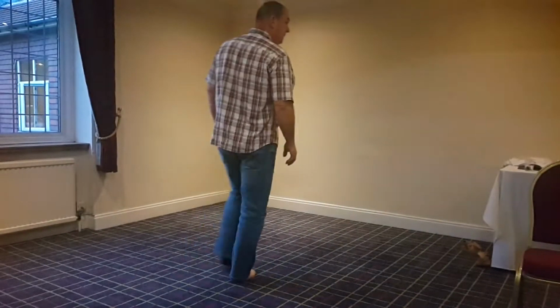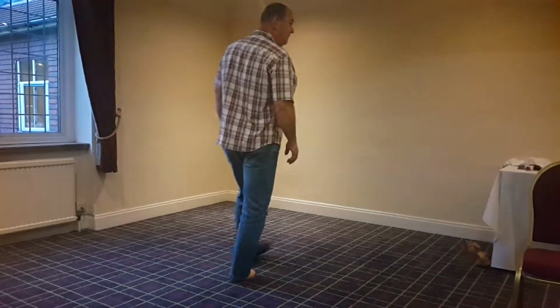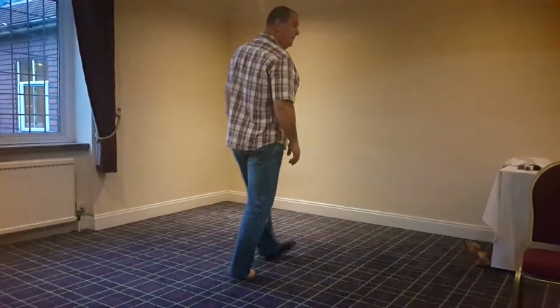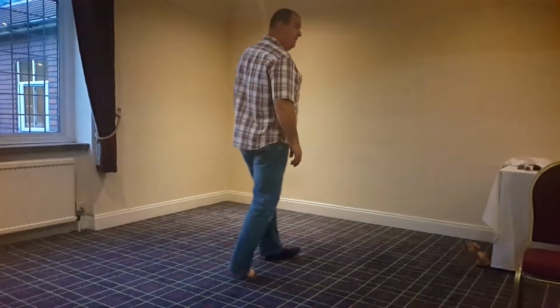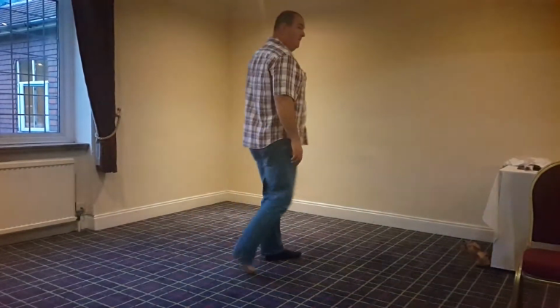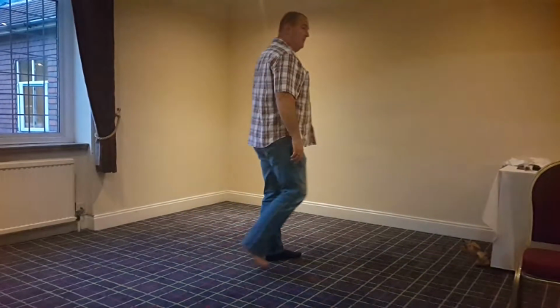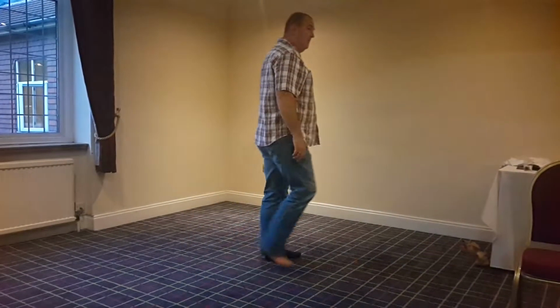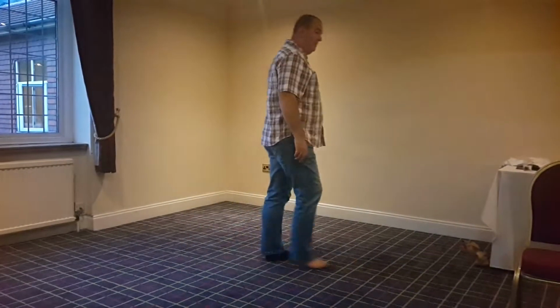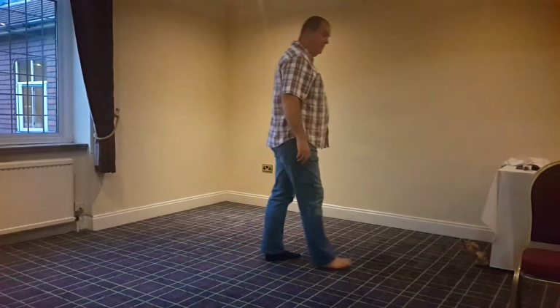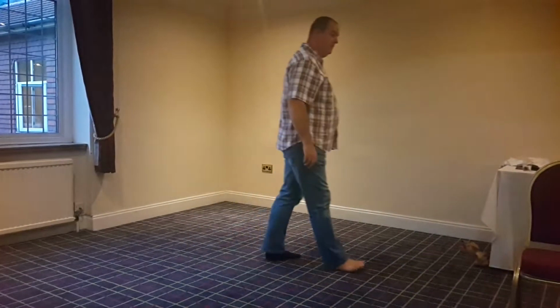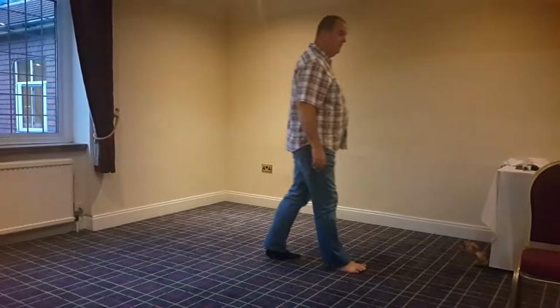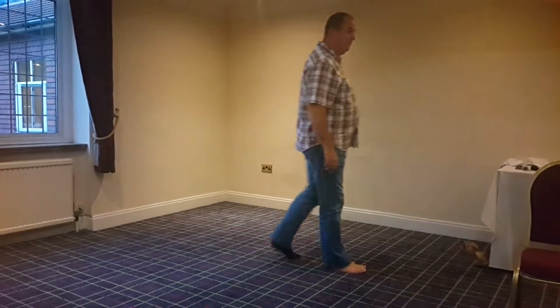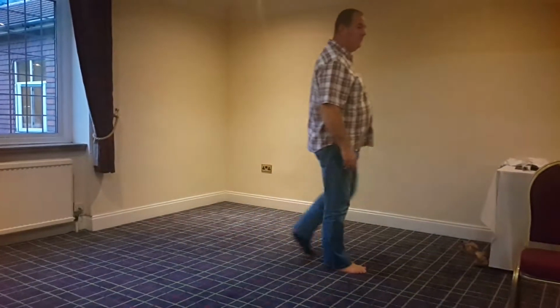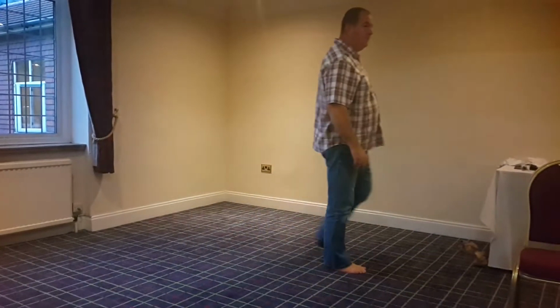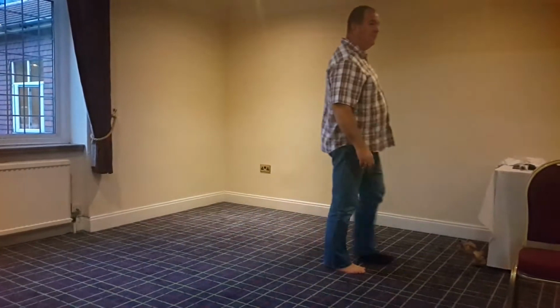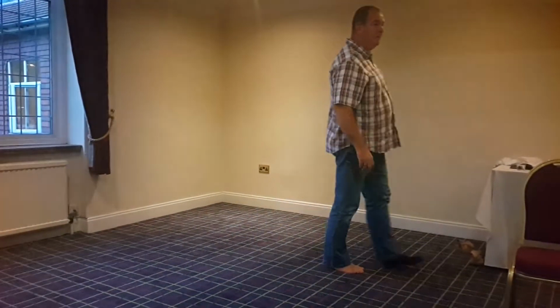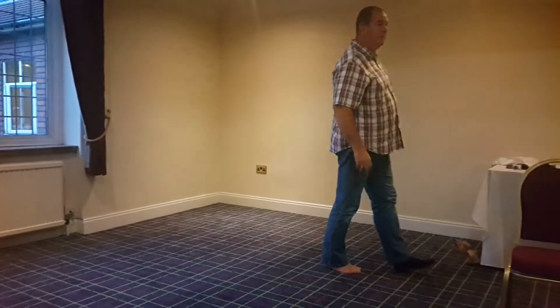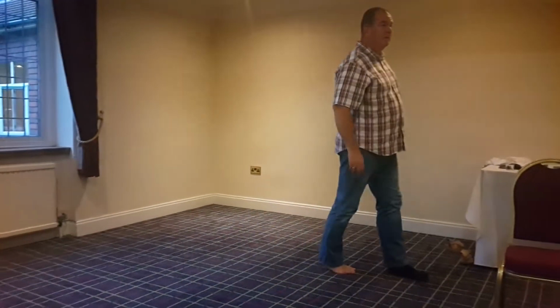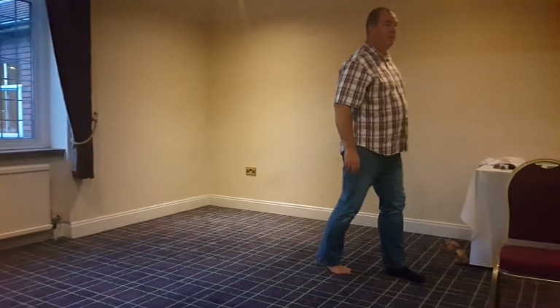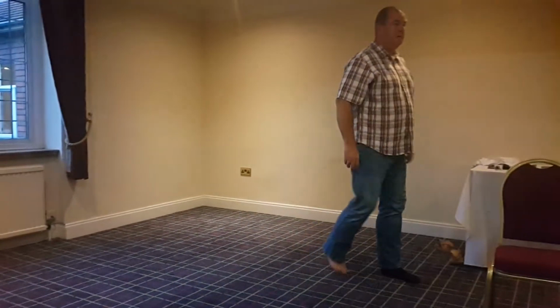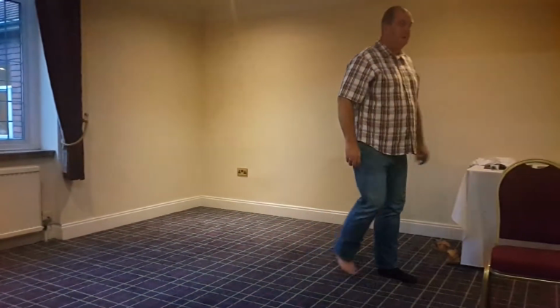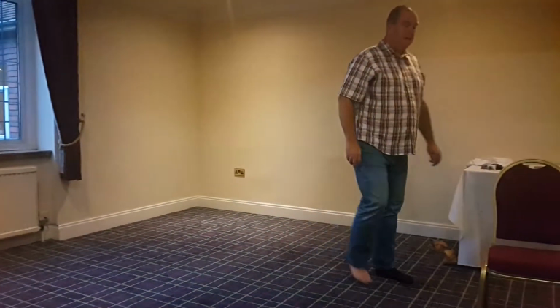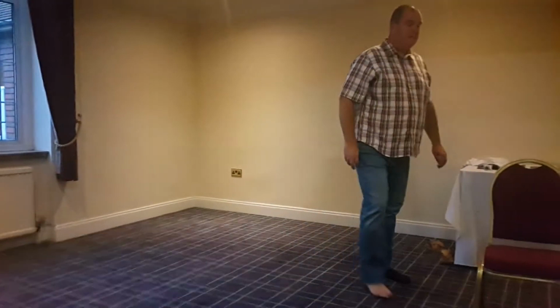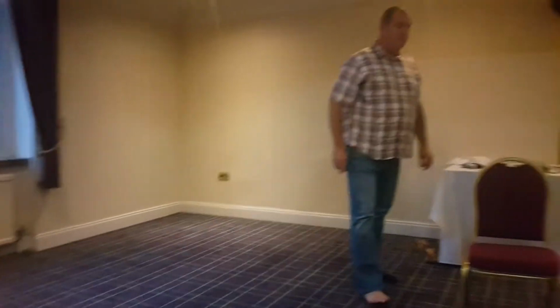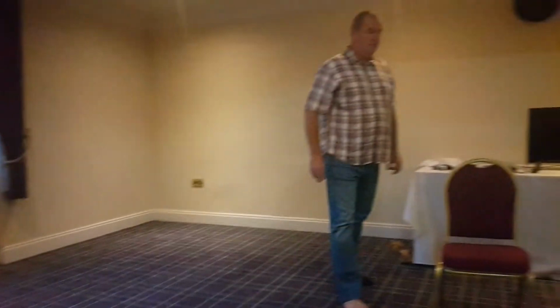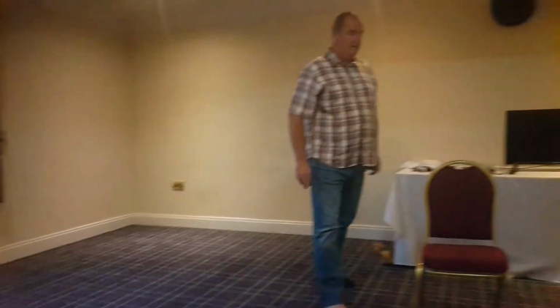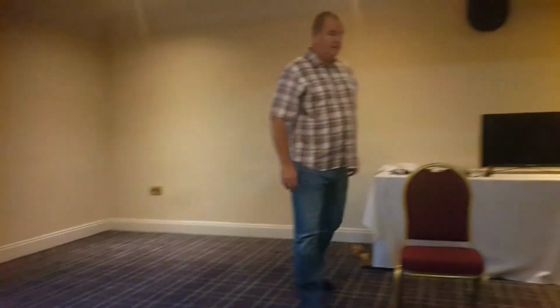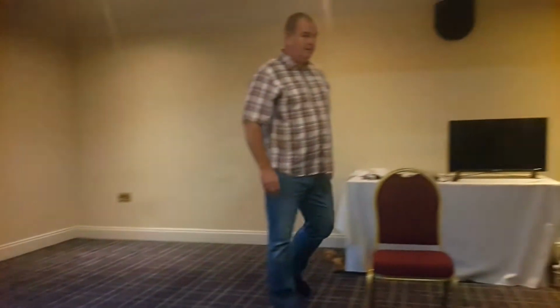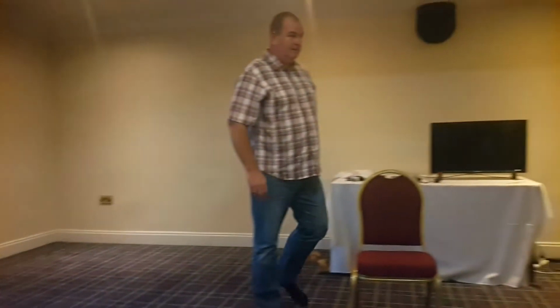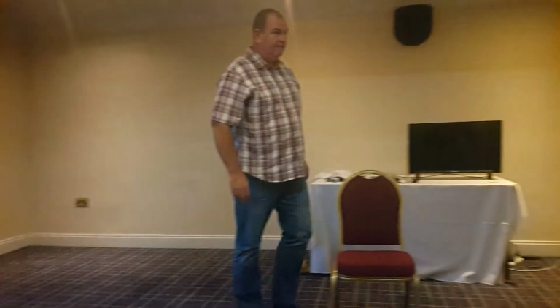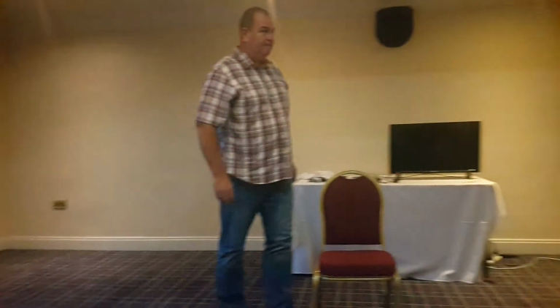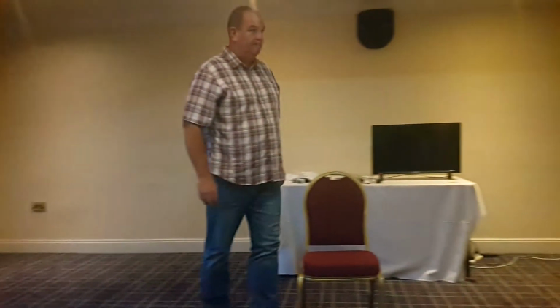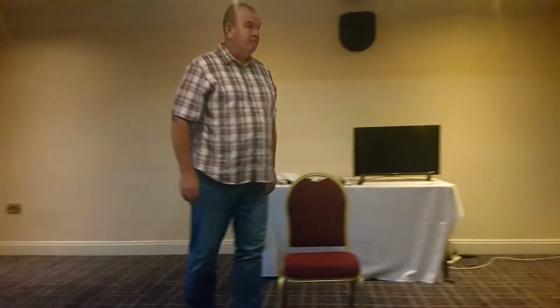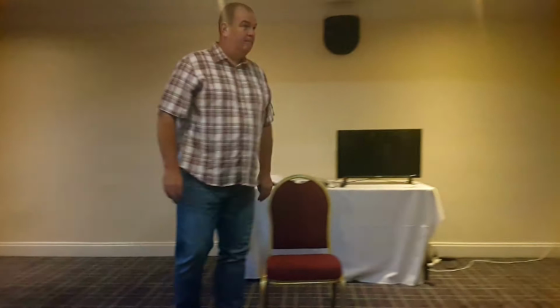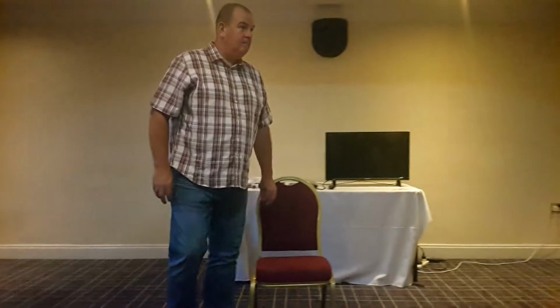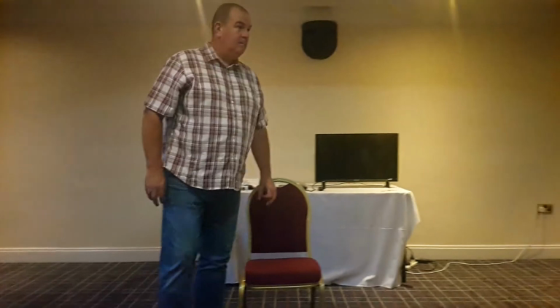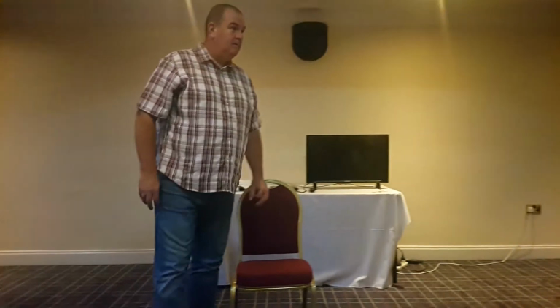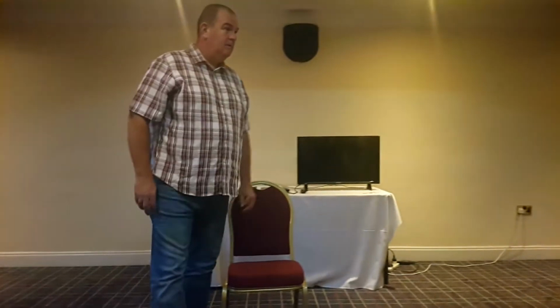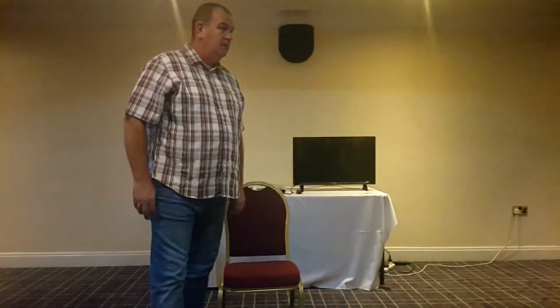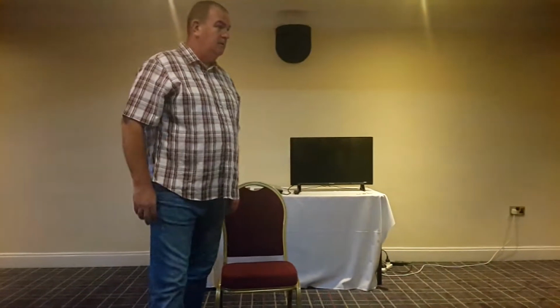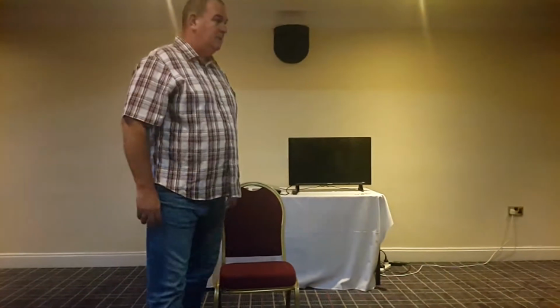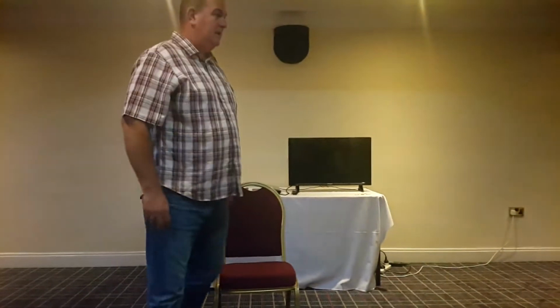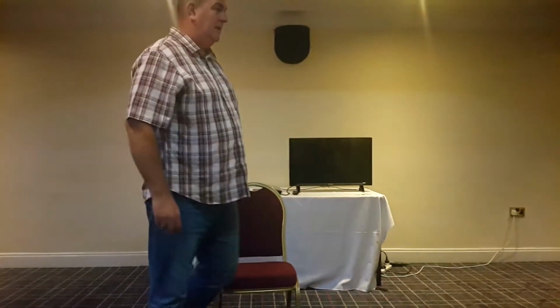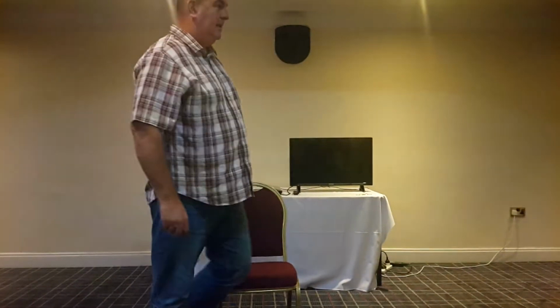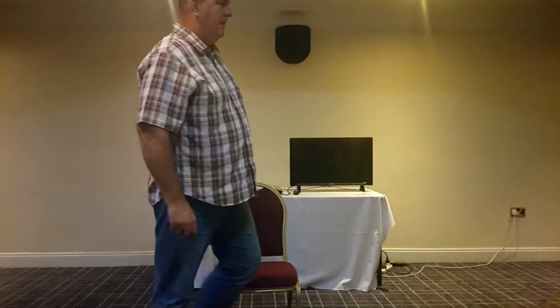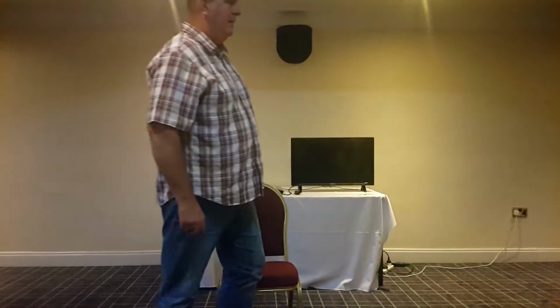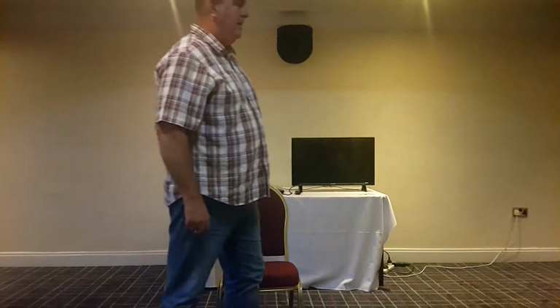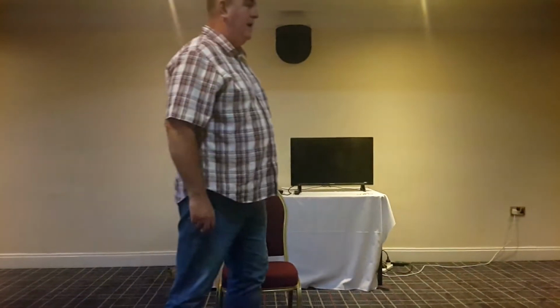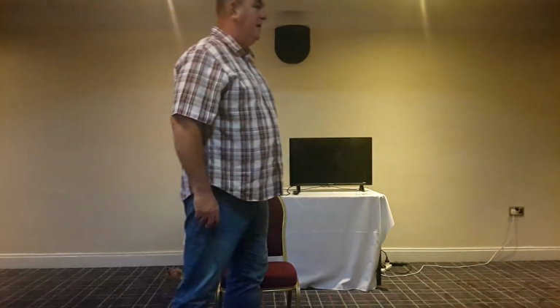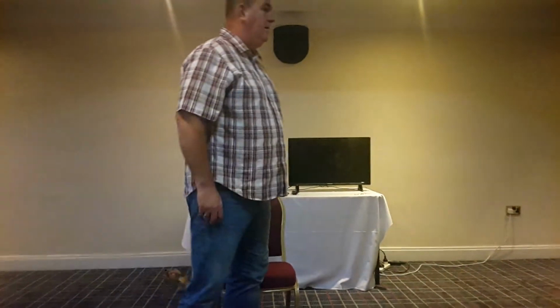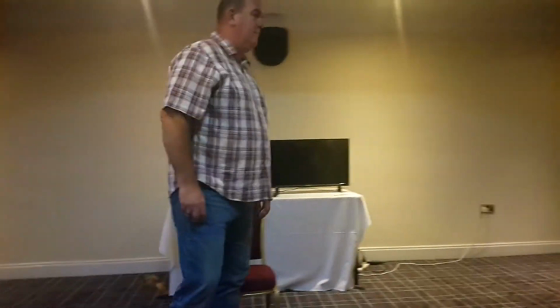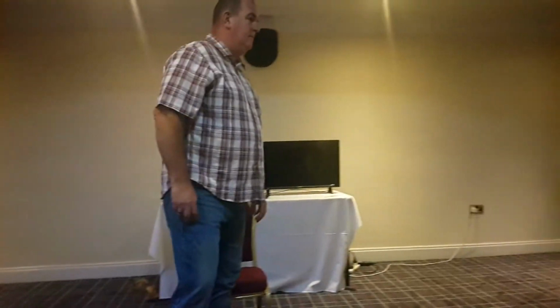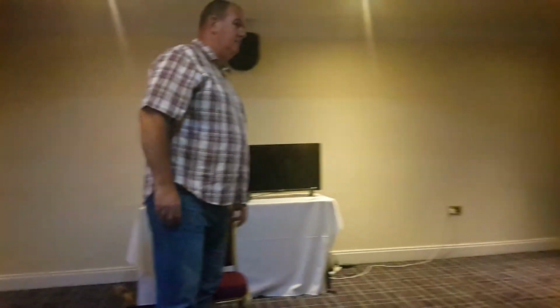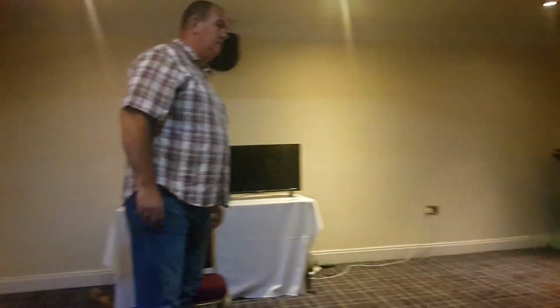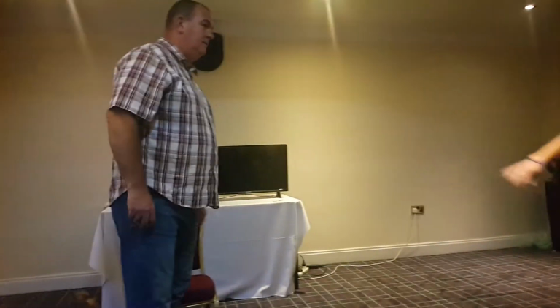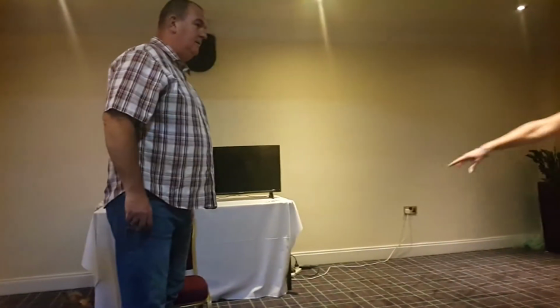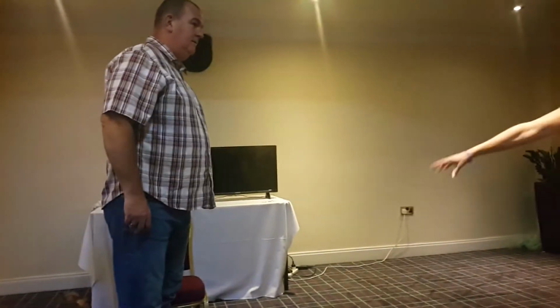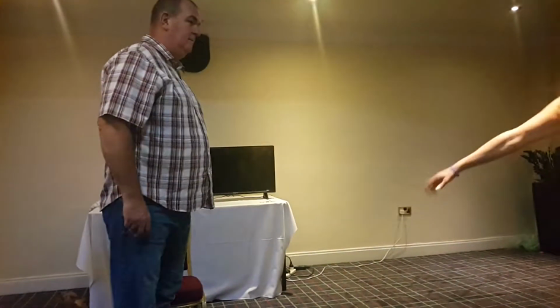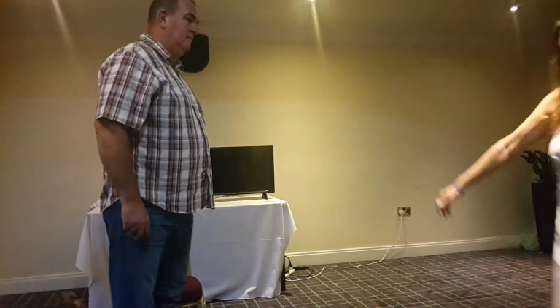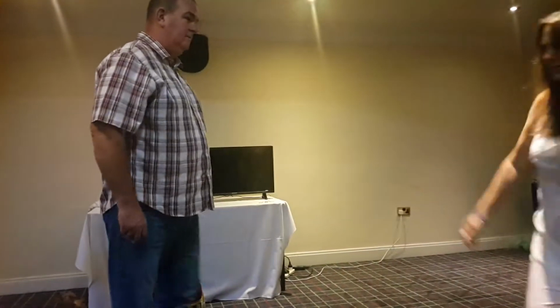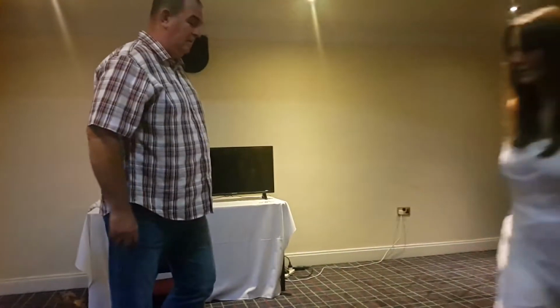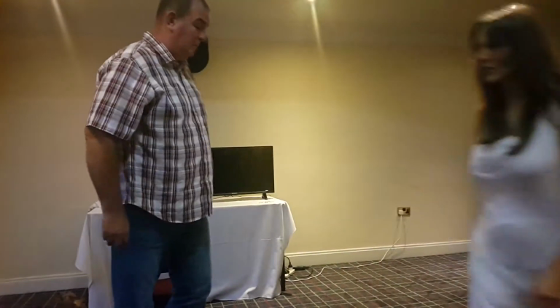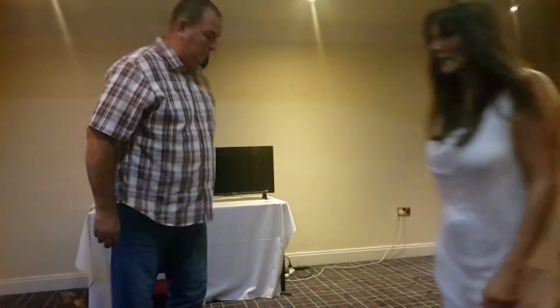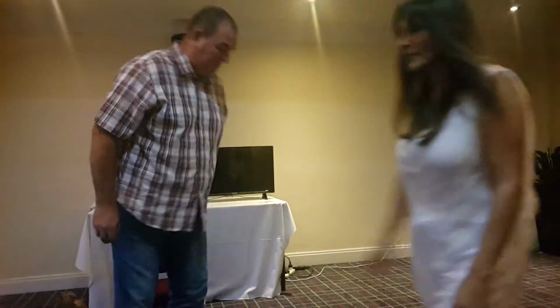How's it feeling? Pretty good? Any pain? Still a little in the knee. A little in the knee, yeah, sit down again.